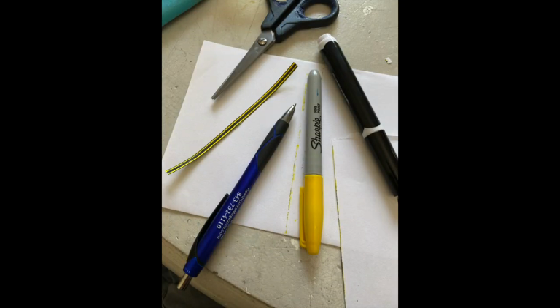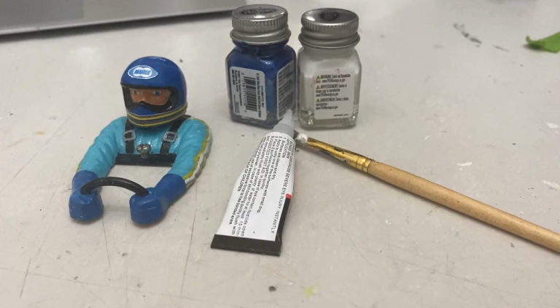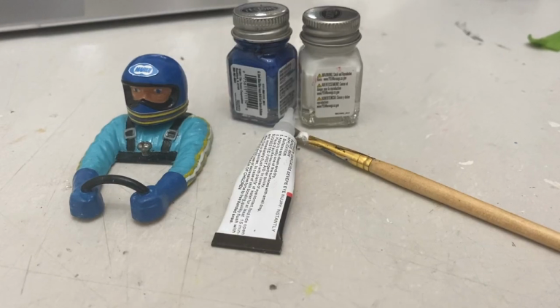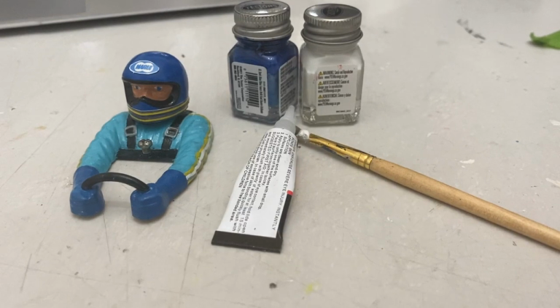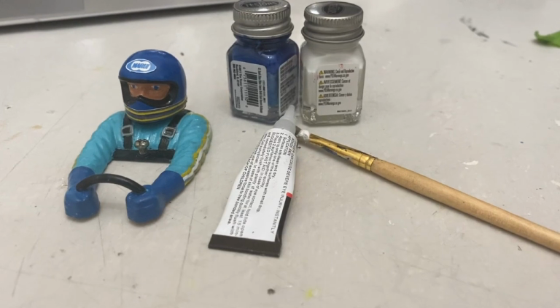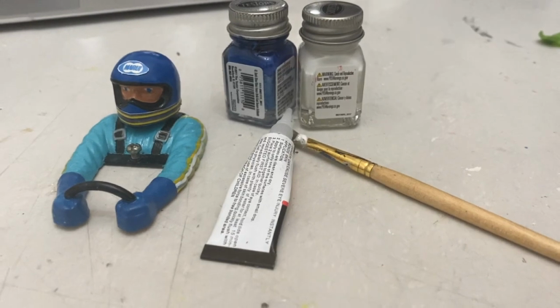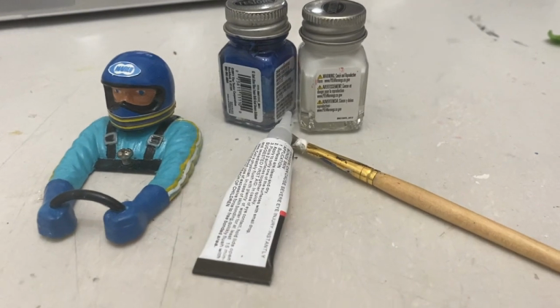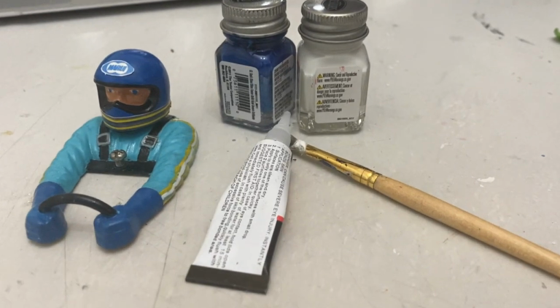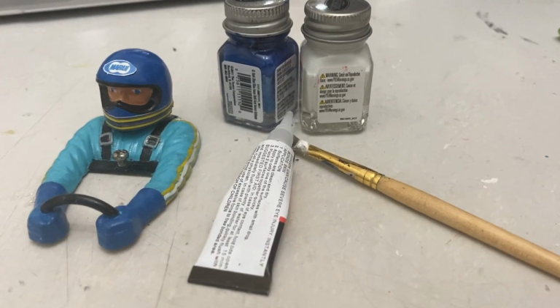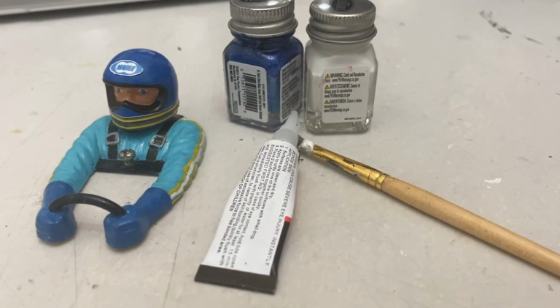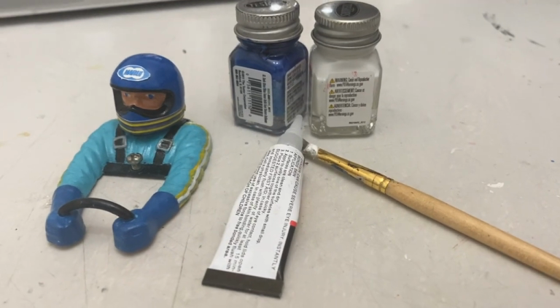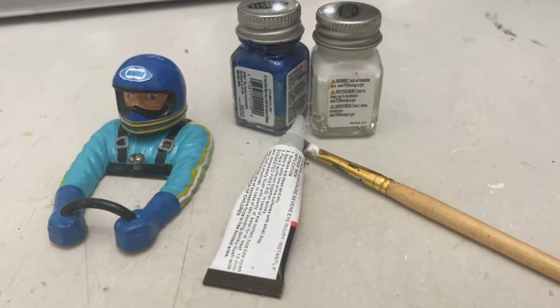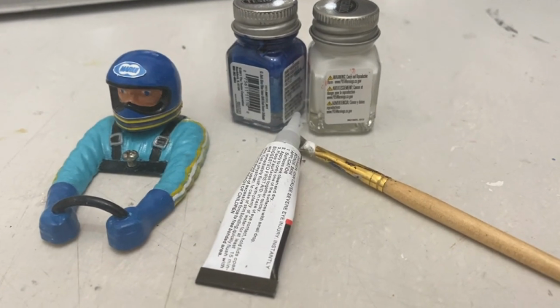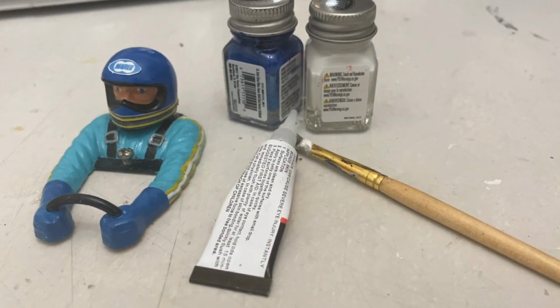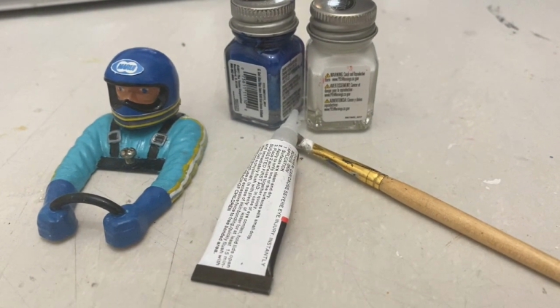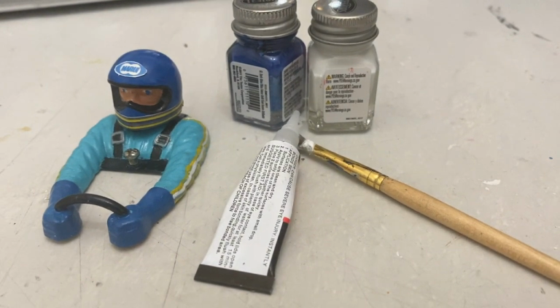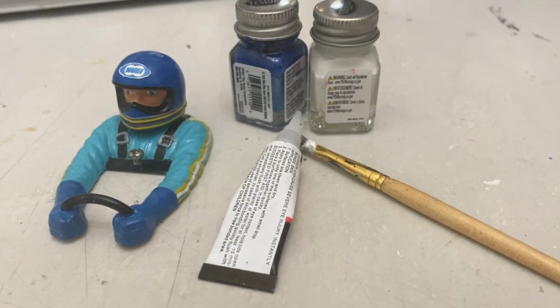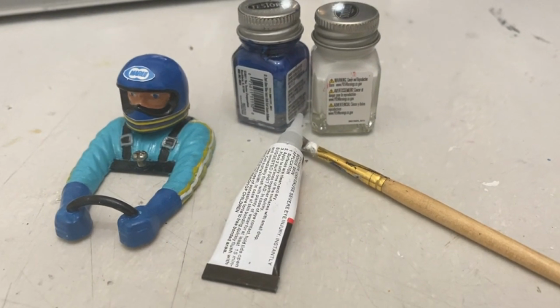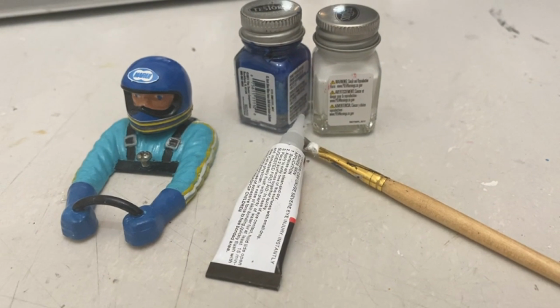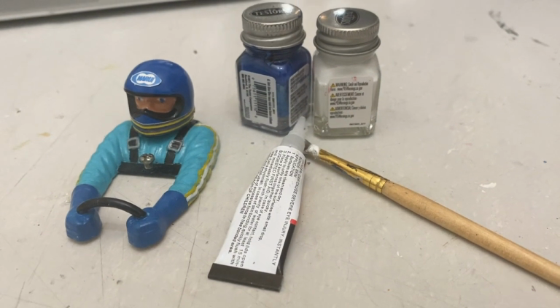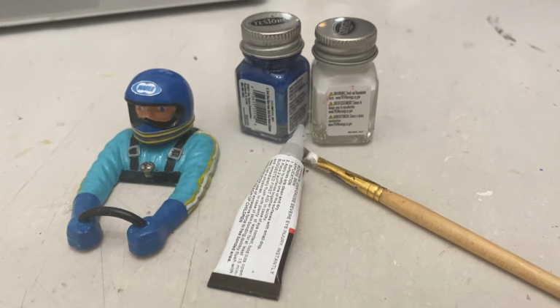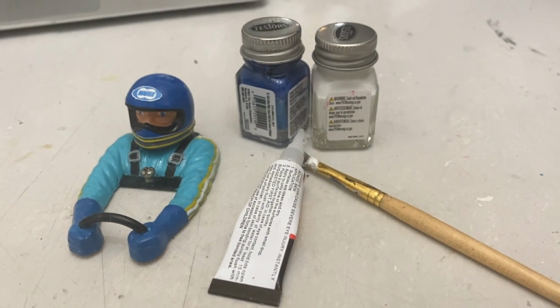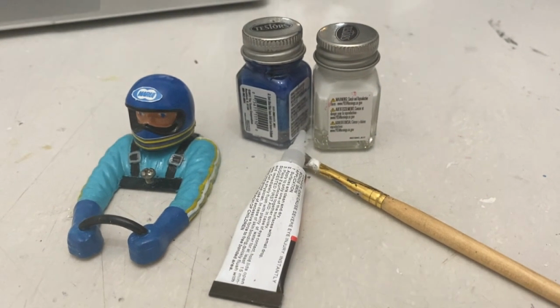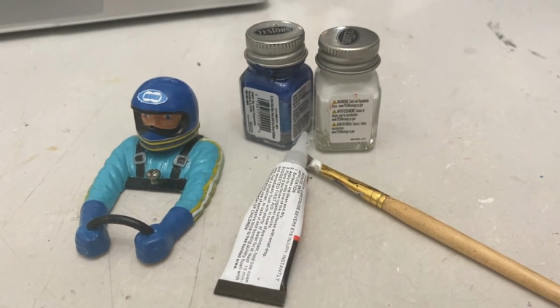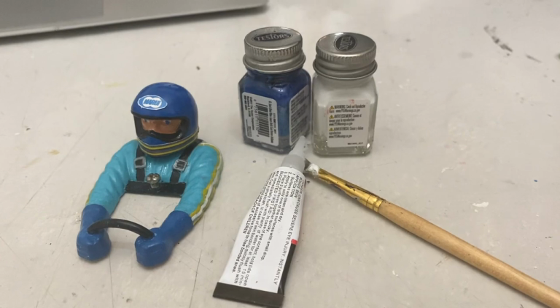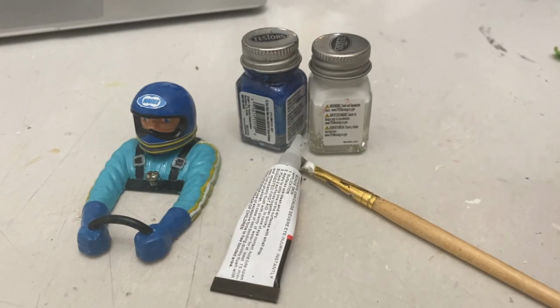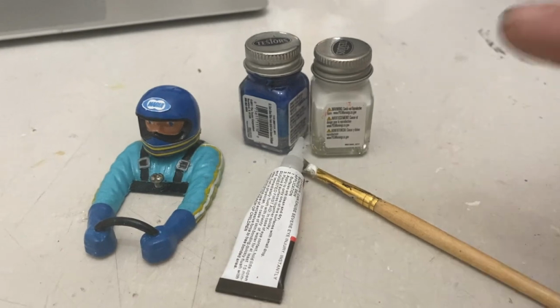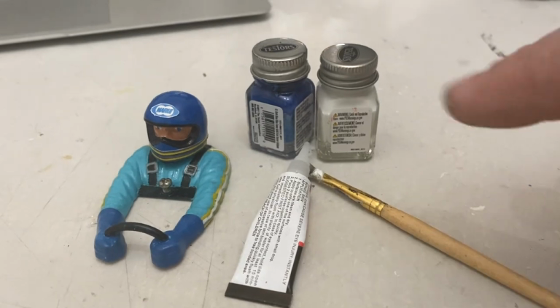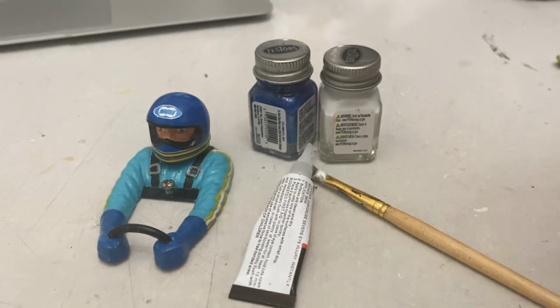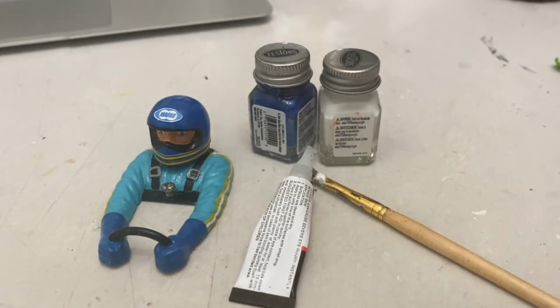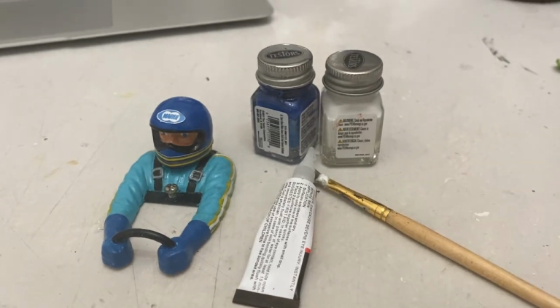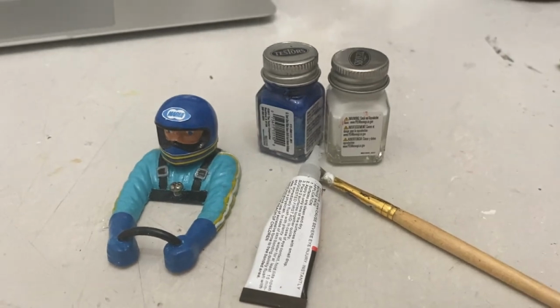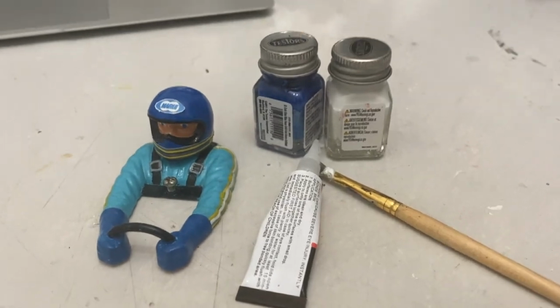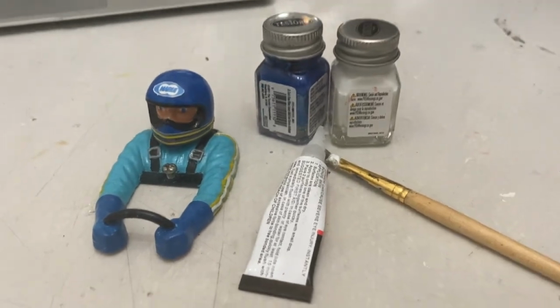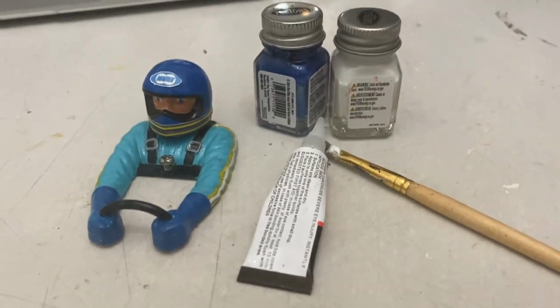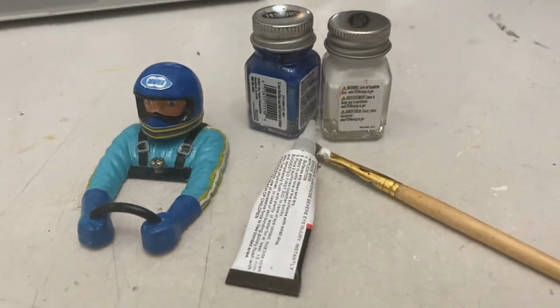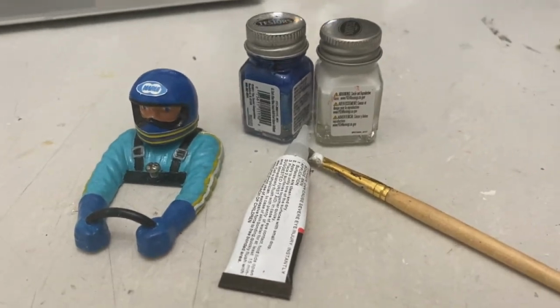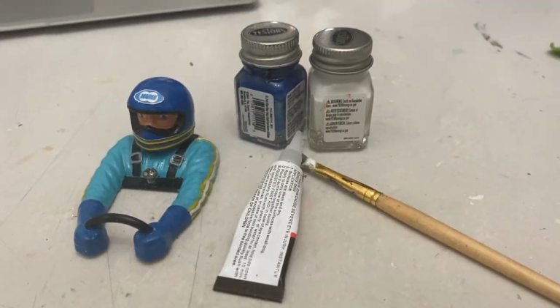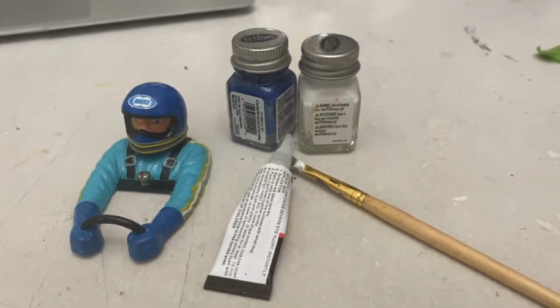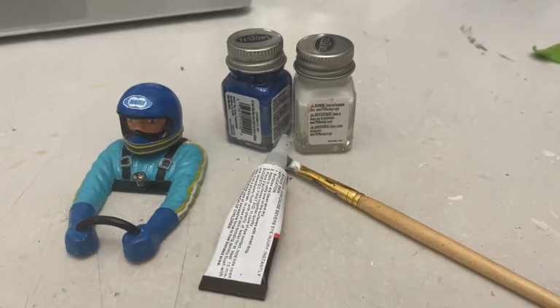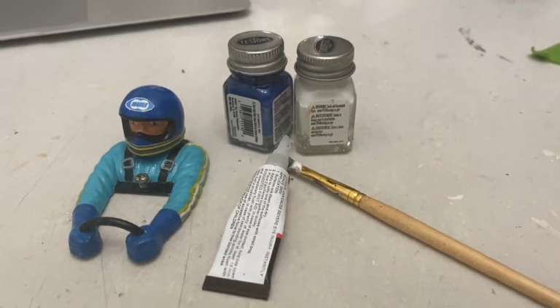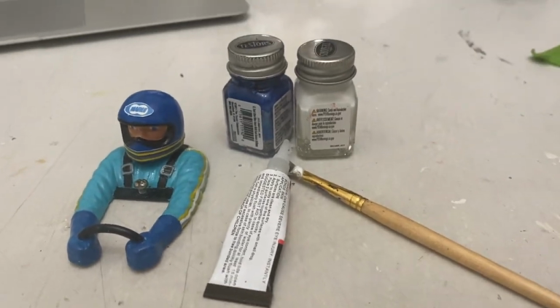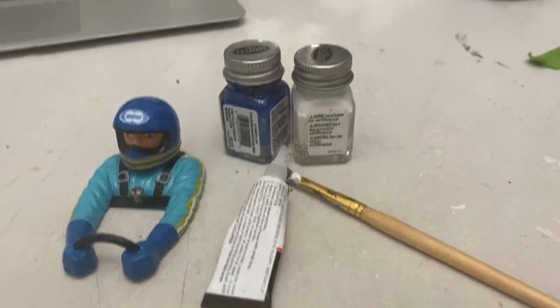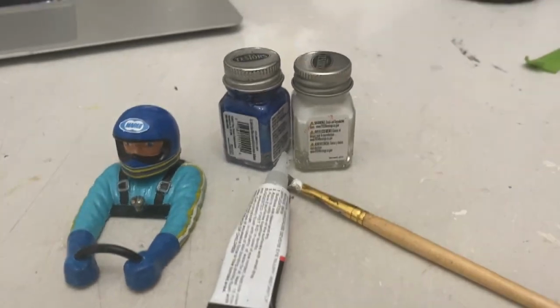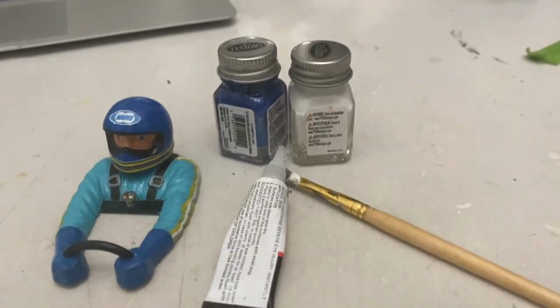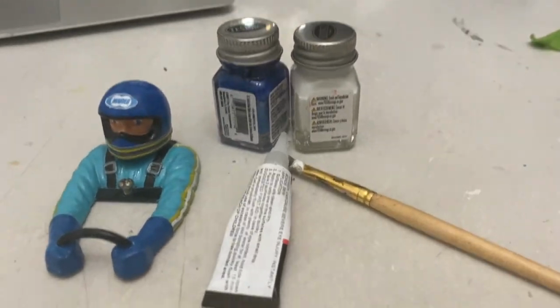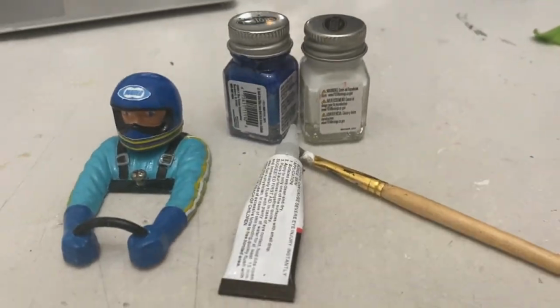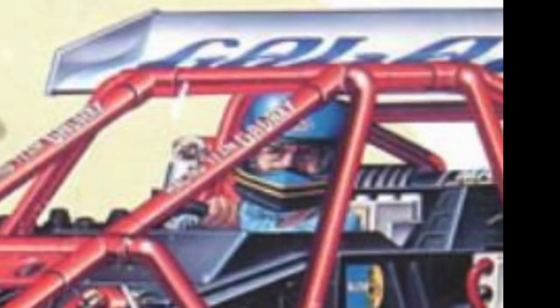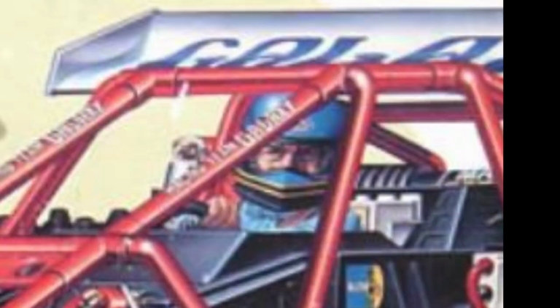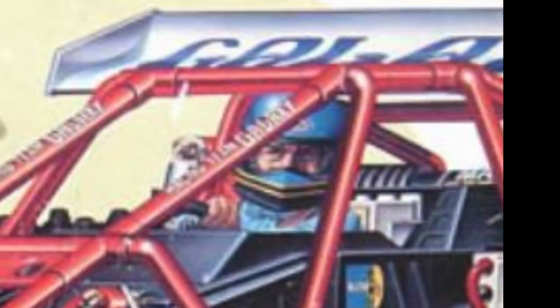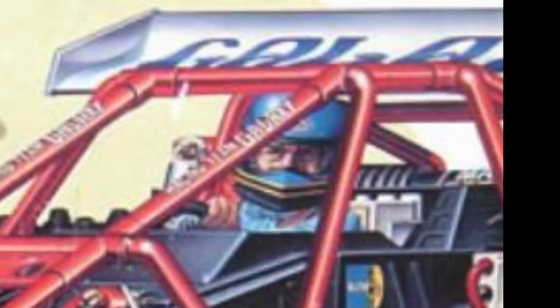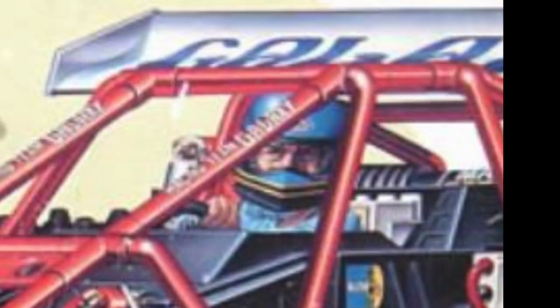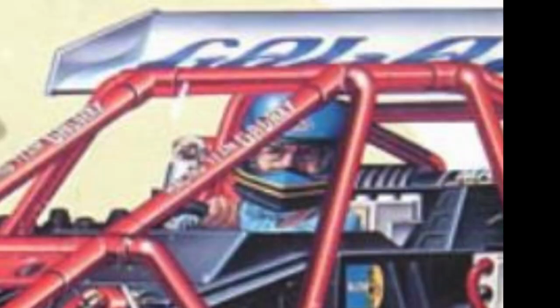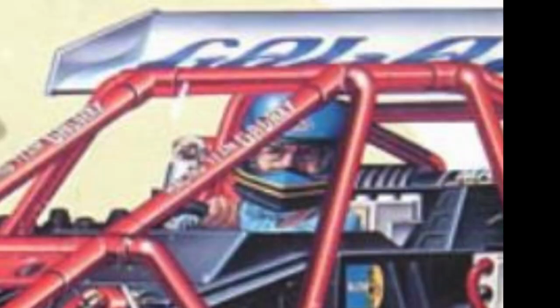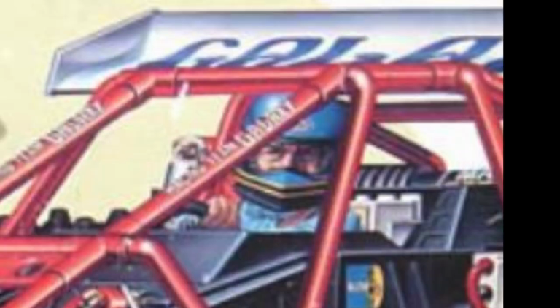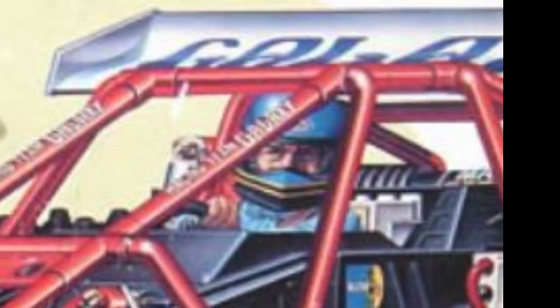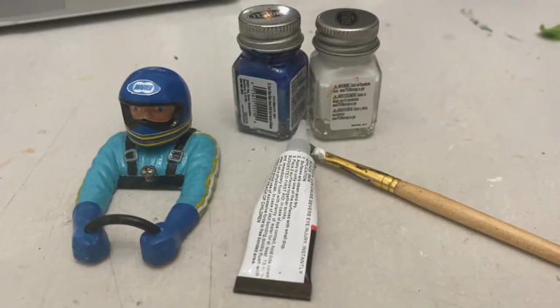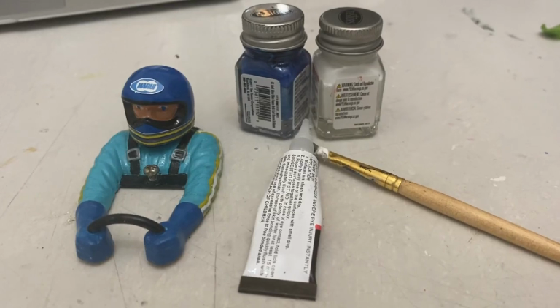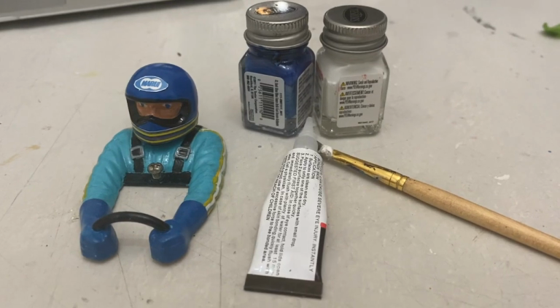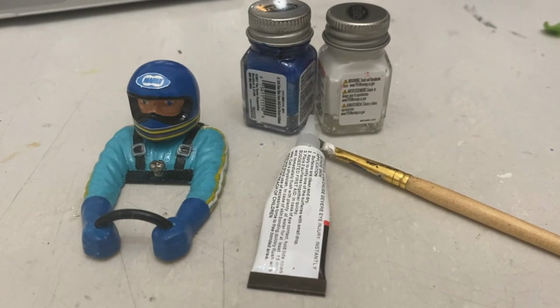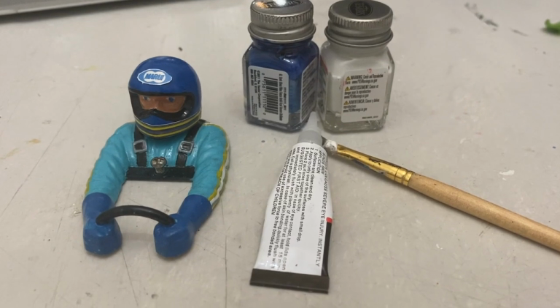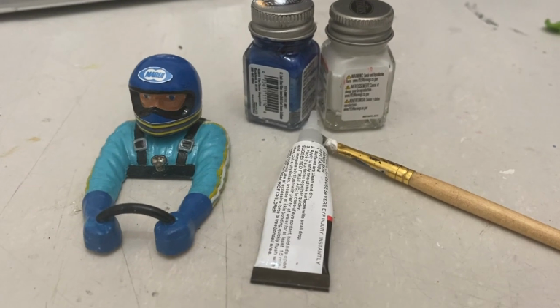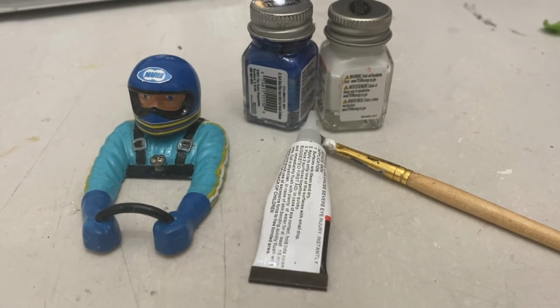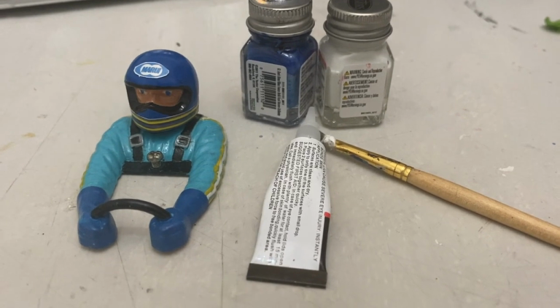Alright, the driver's all painted up, looking pretty cool. Matches the box art as best as I can get it, and those handmade stickers look pretty cool.